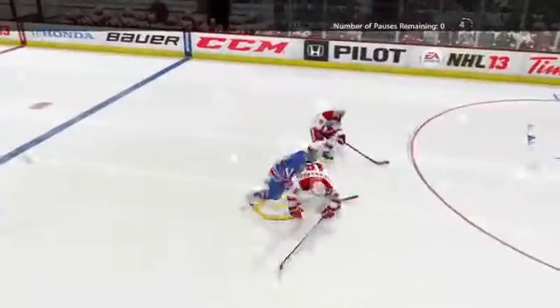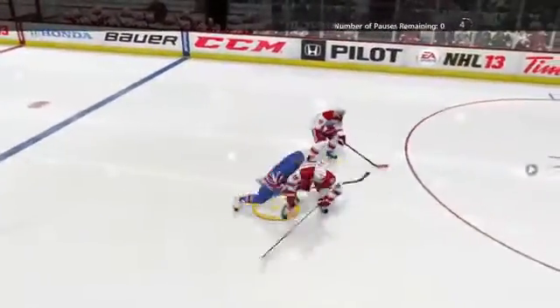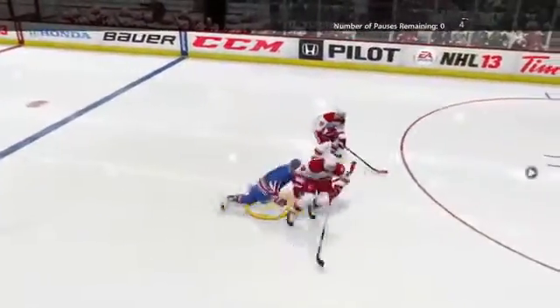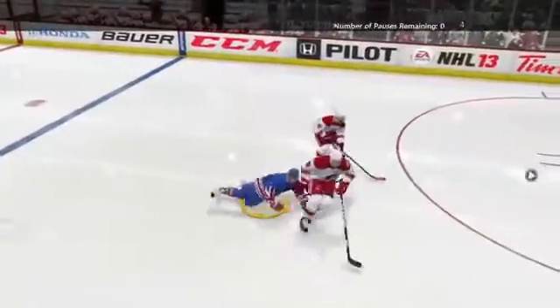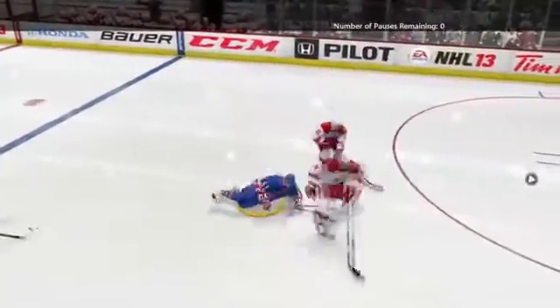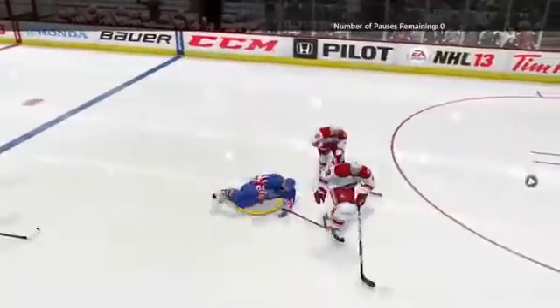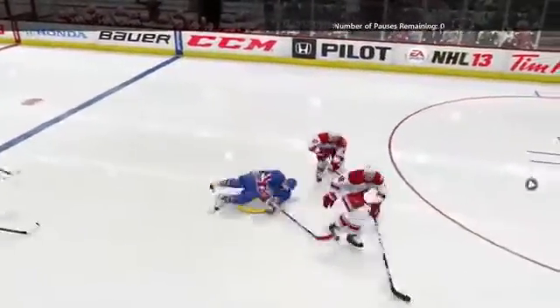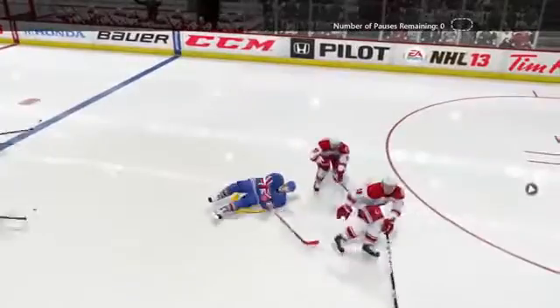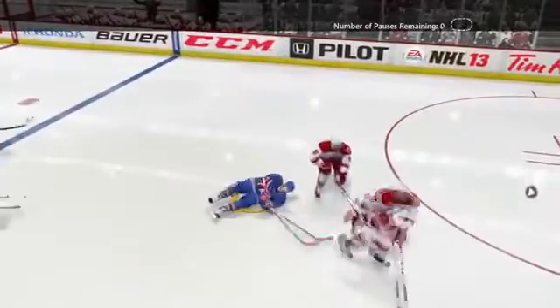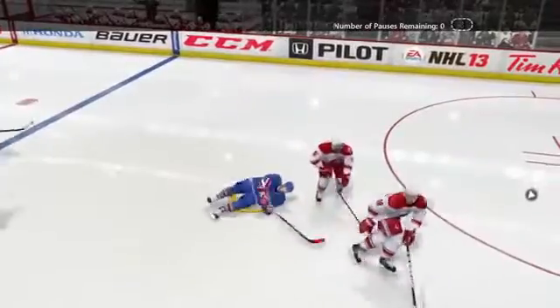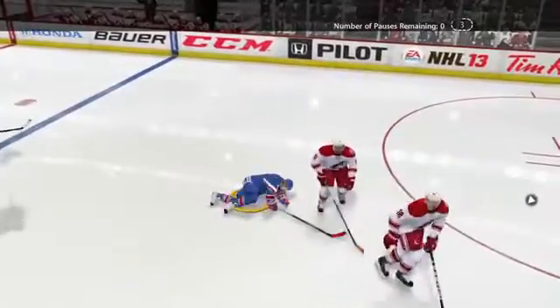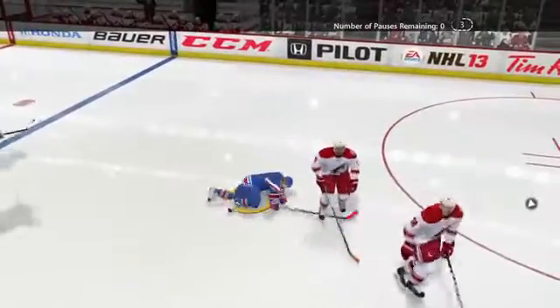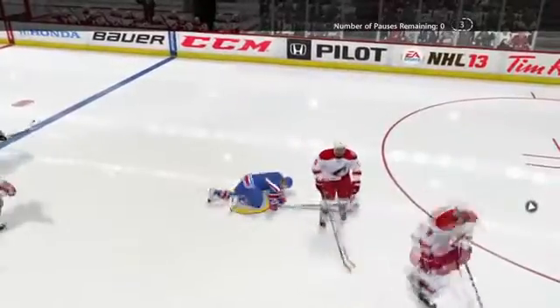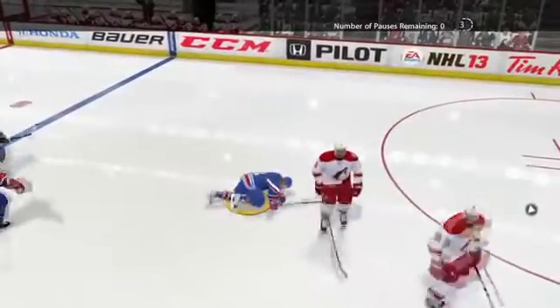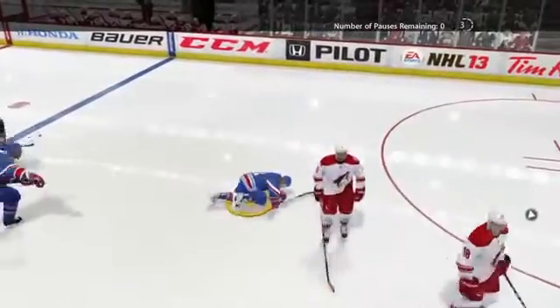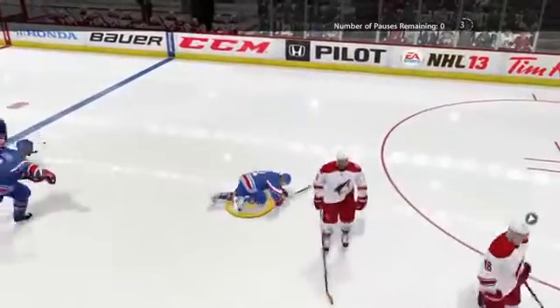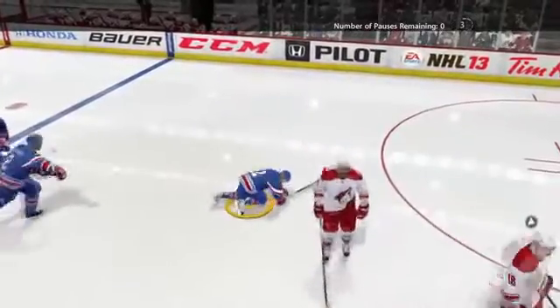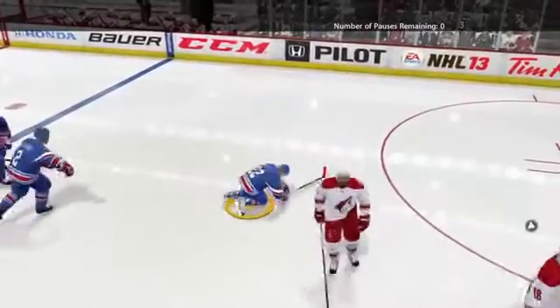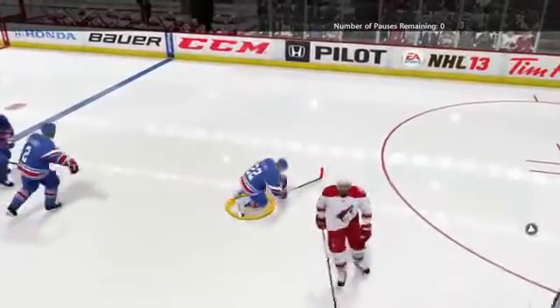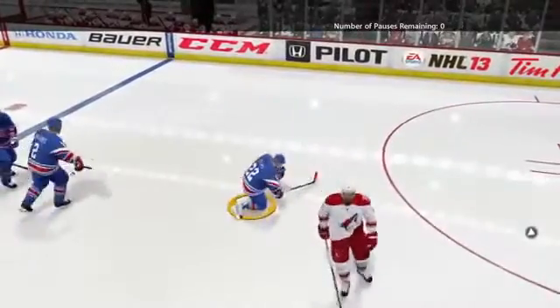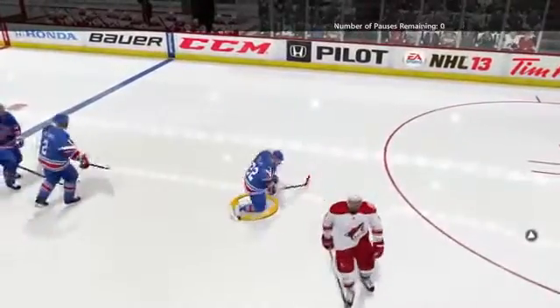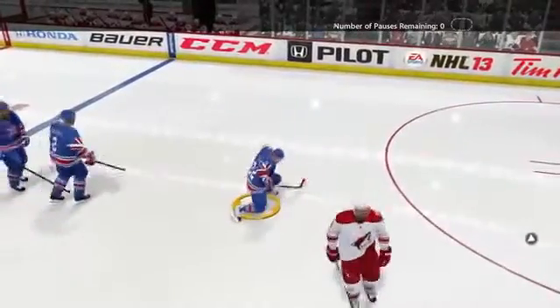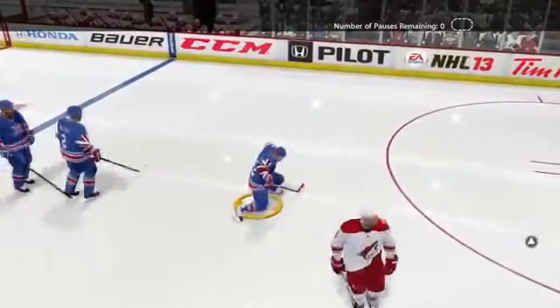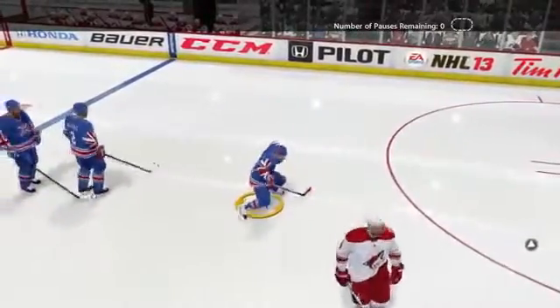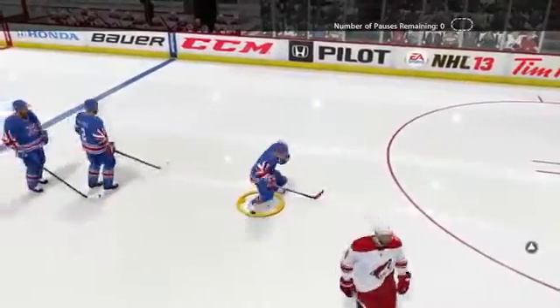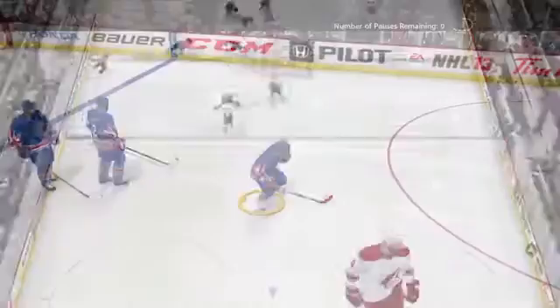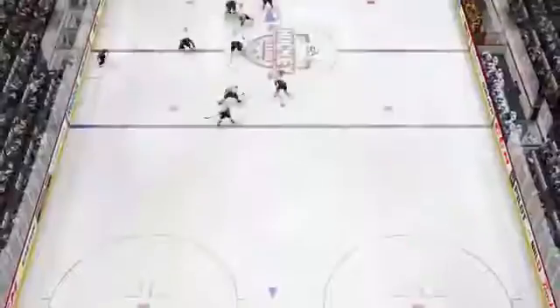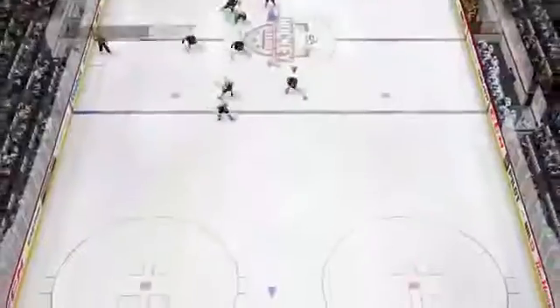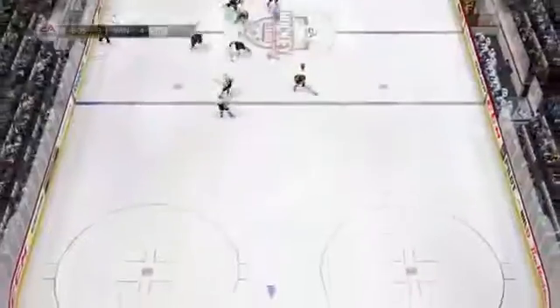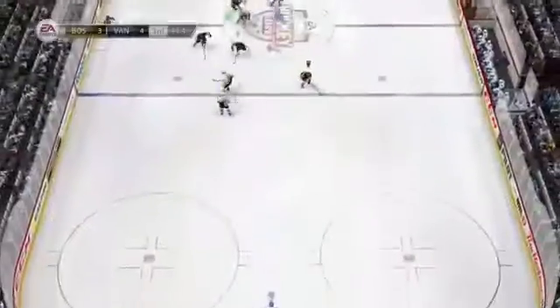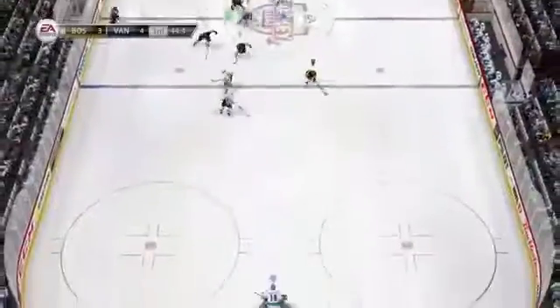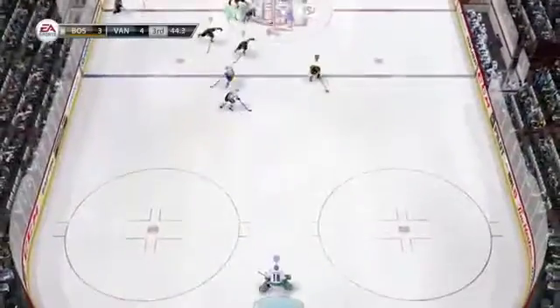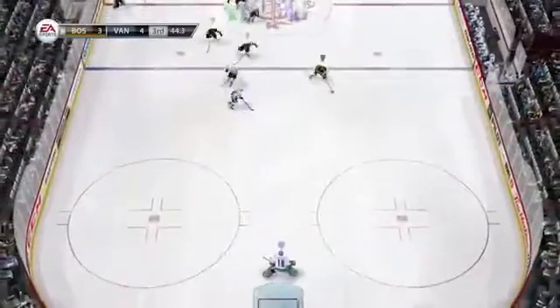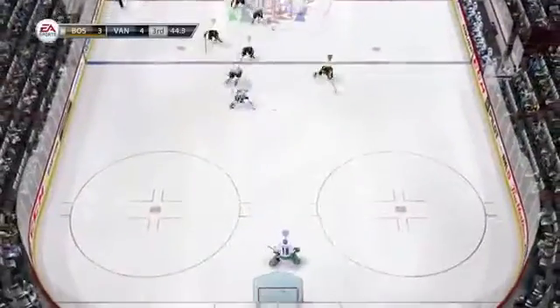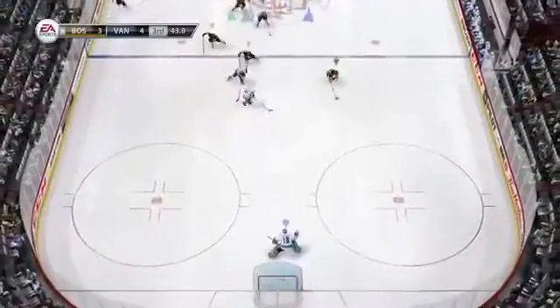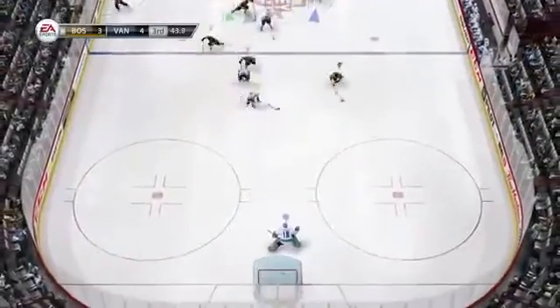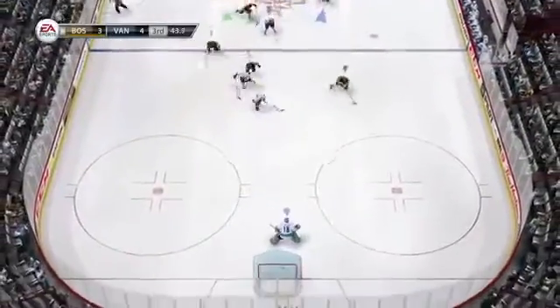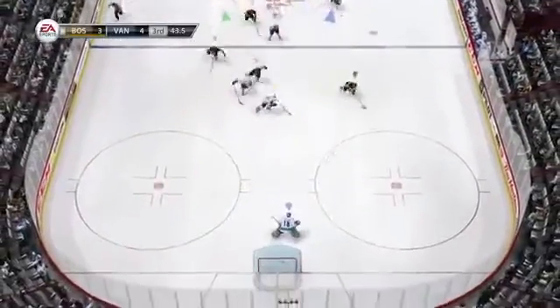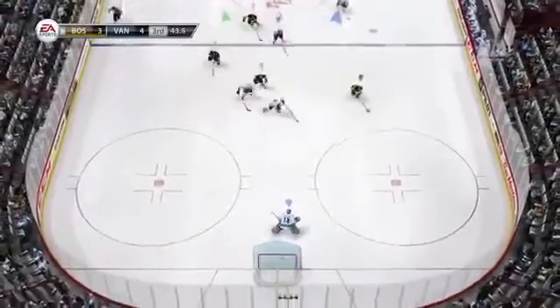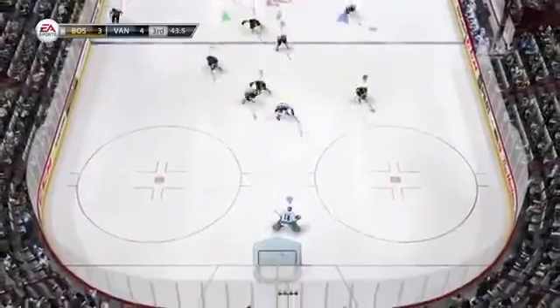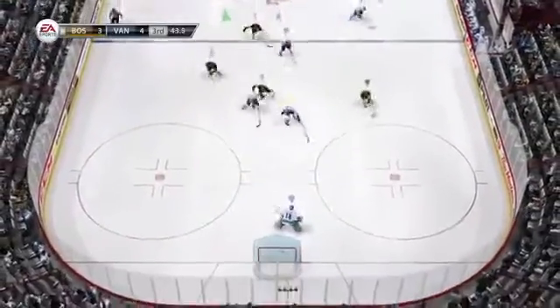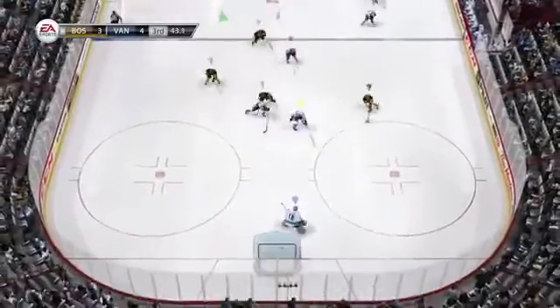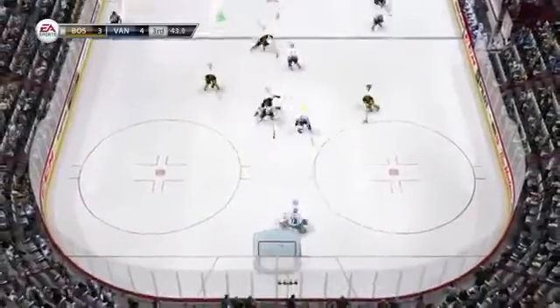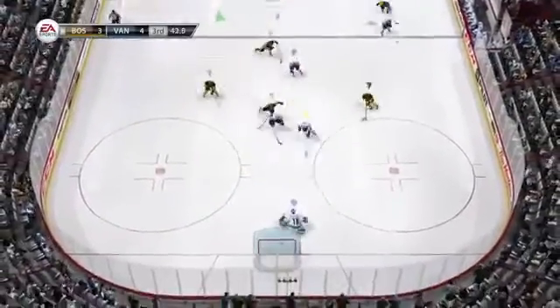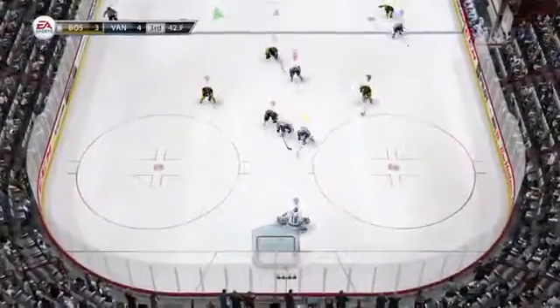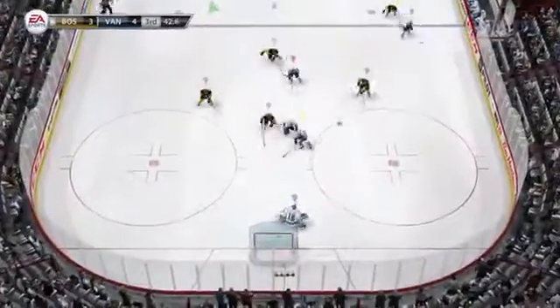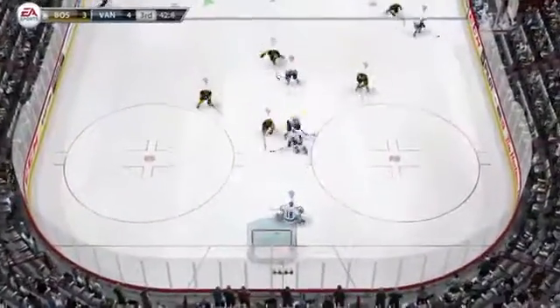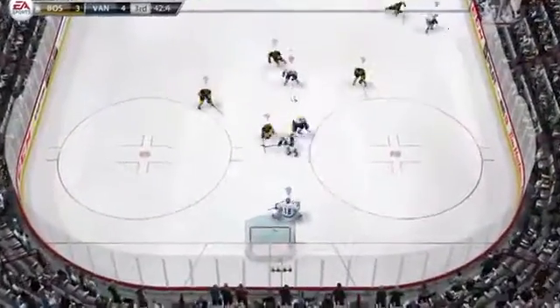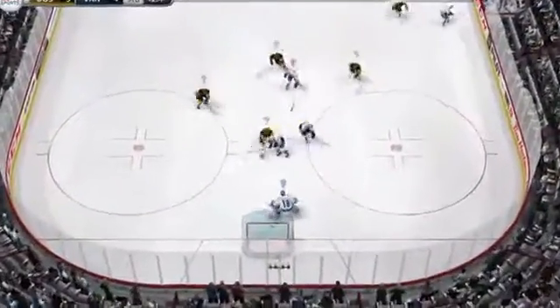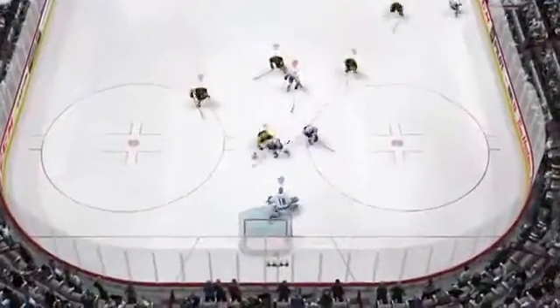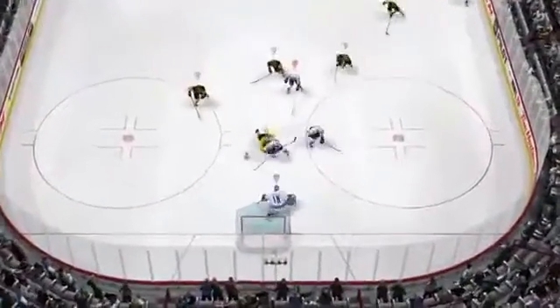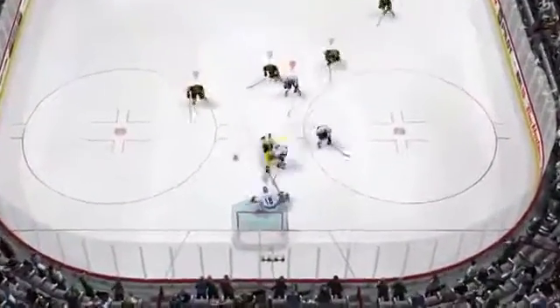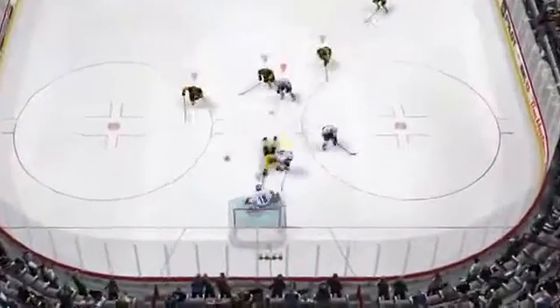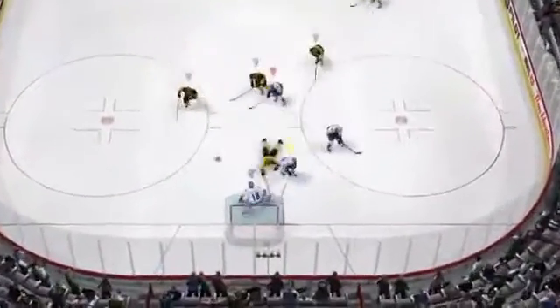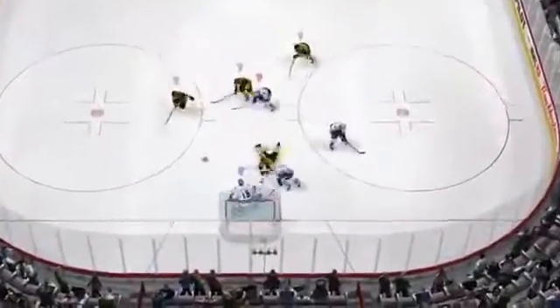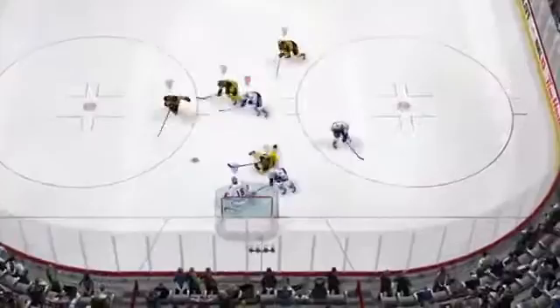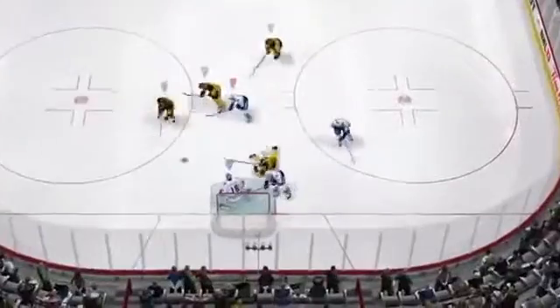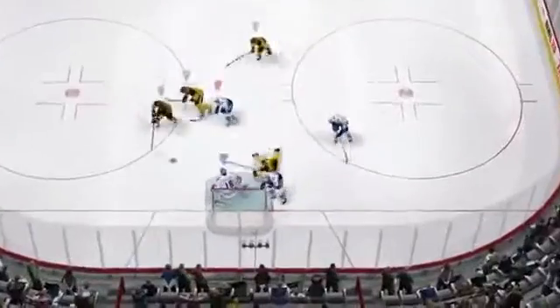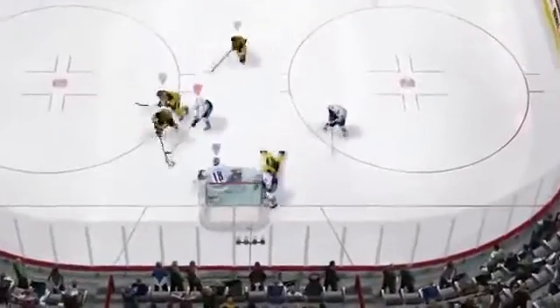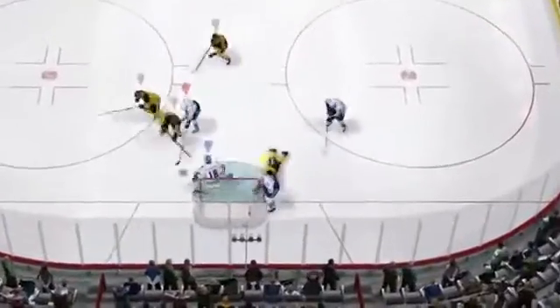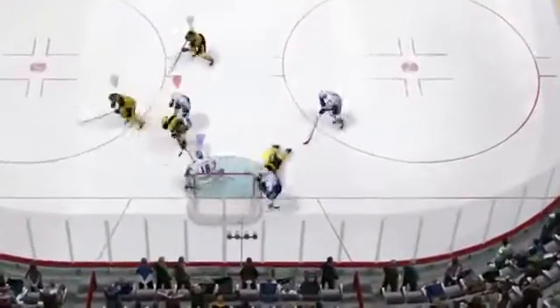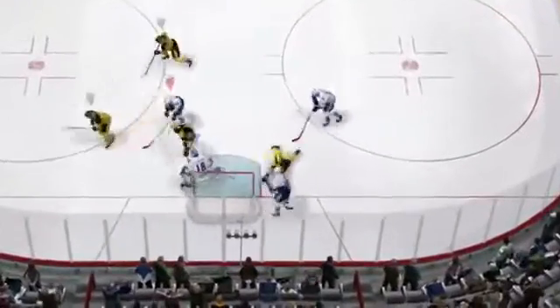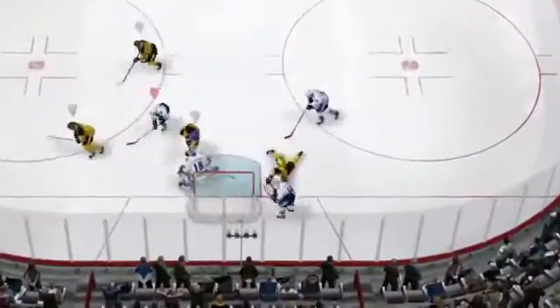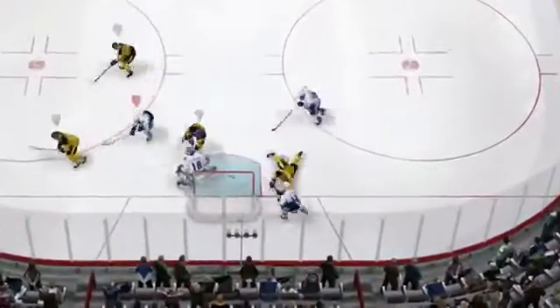The whole point is to injure the other team nice and early in the game — set the tone. But it's not only hip checks, it's also fights.